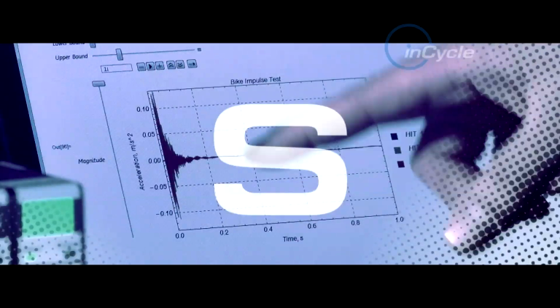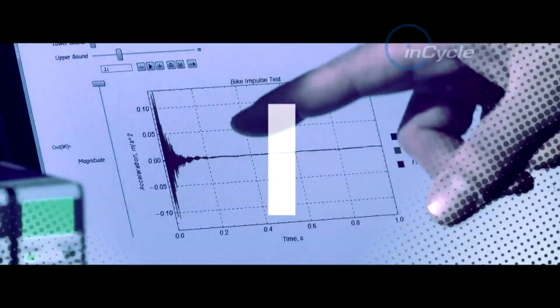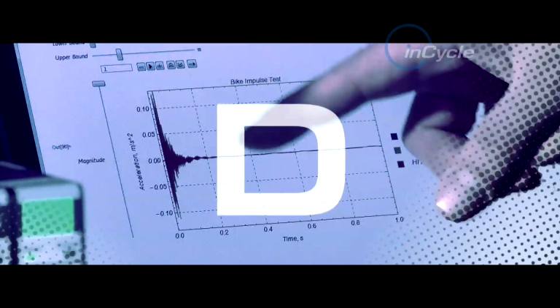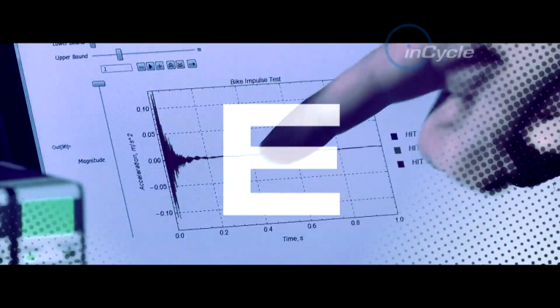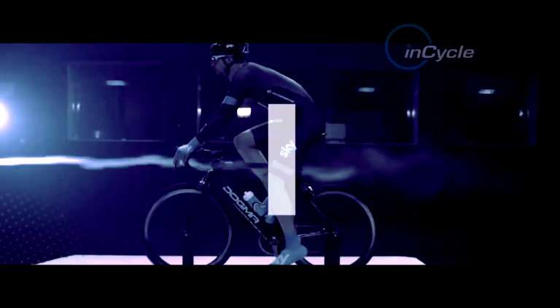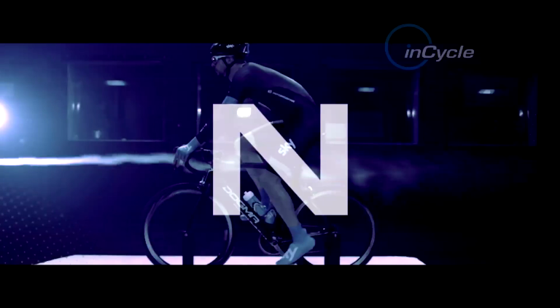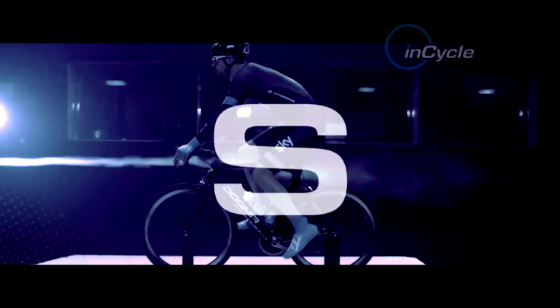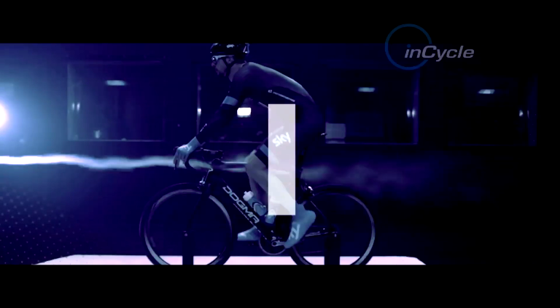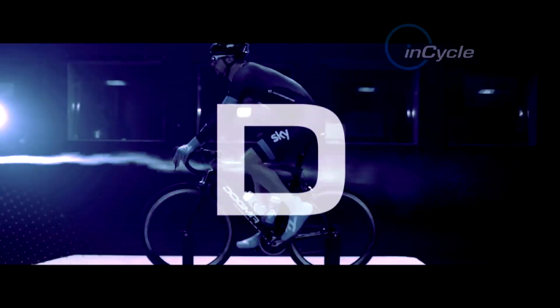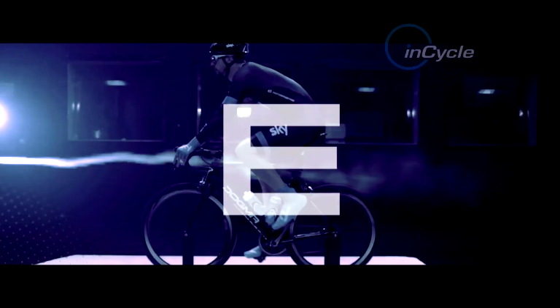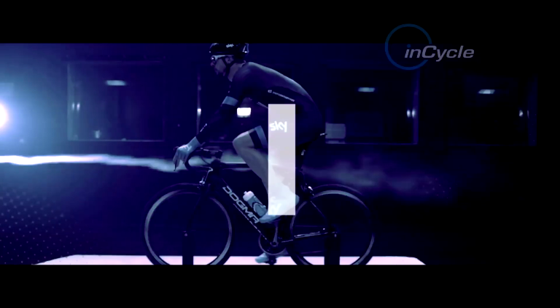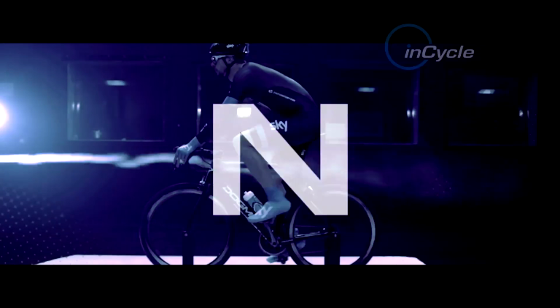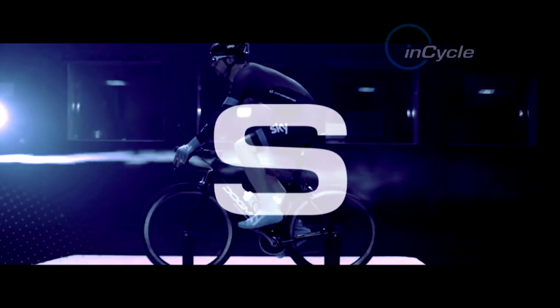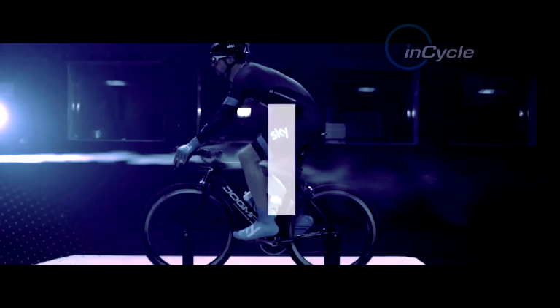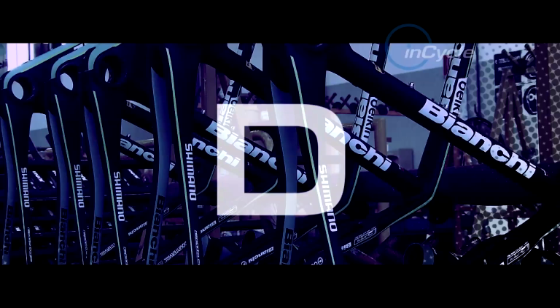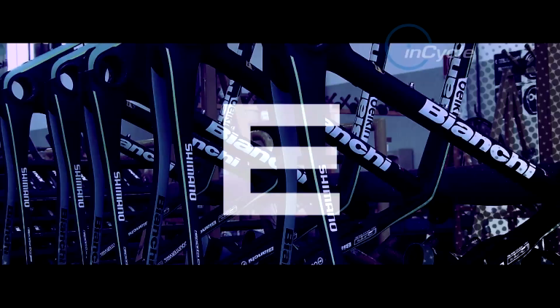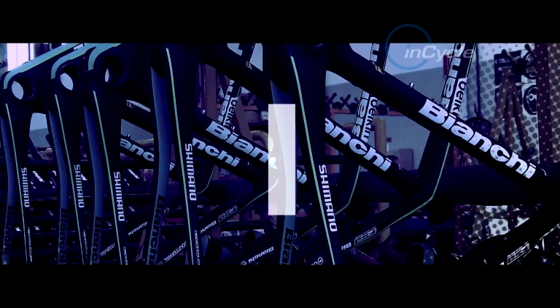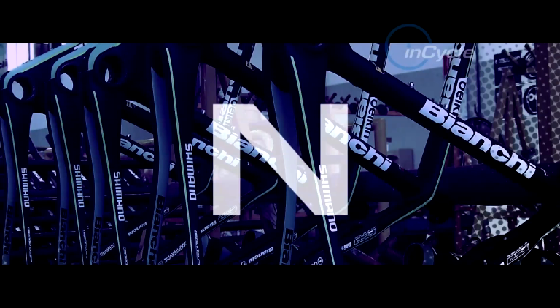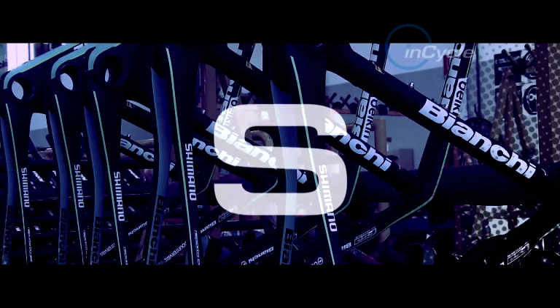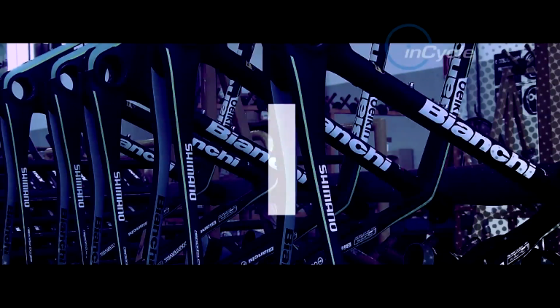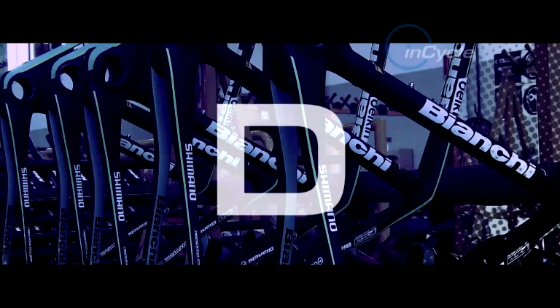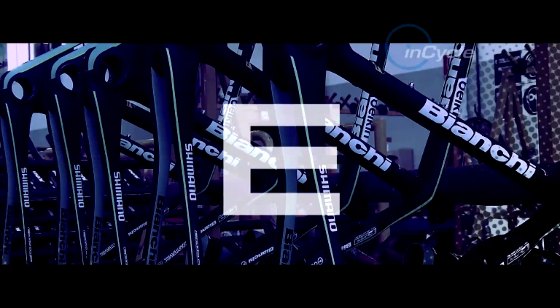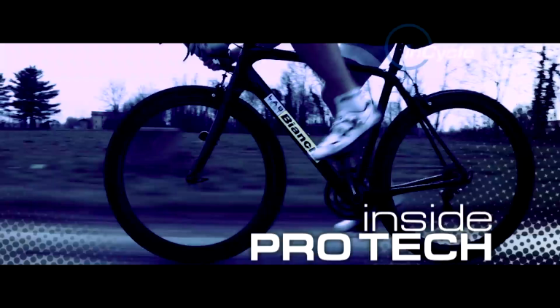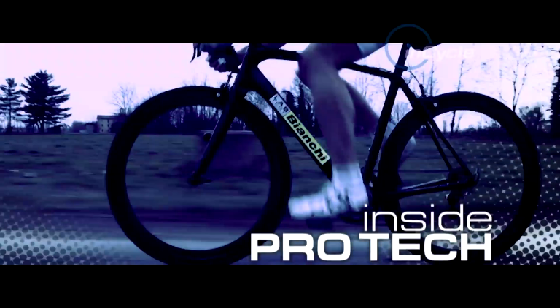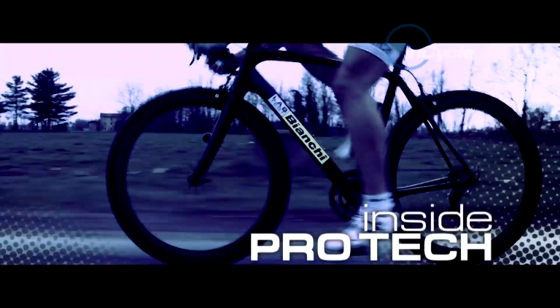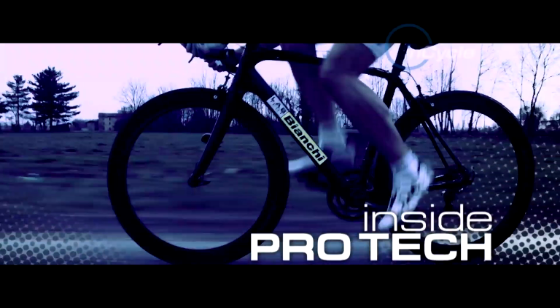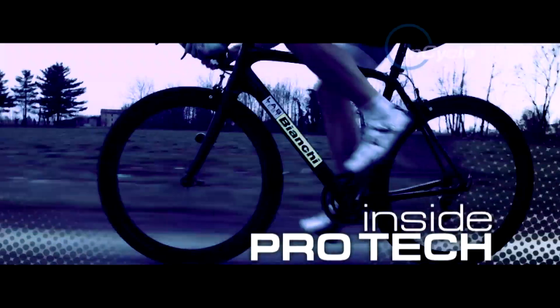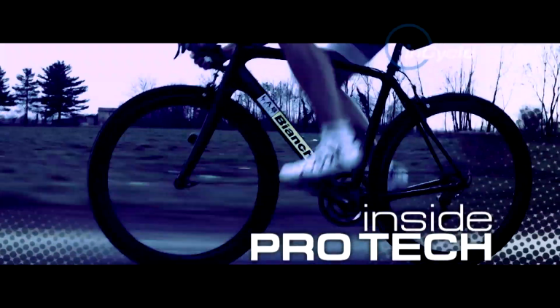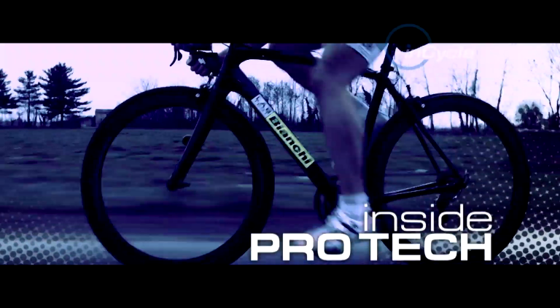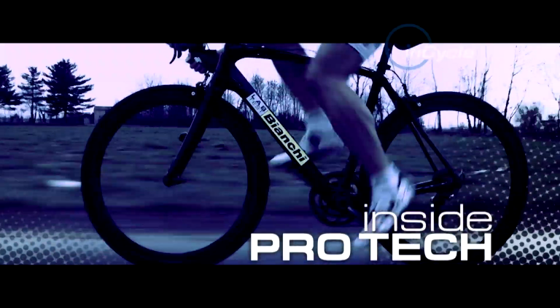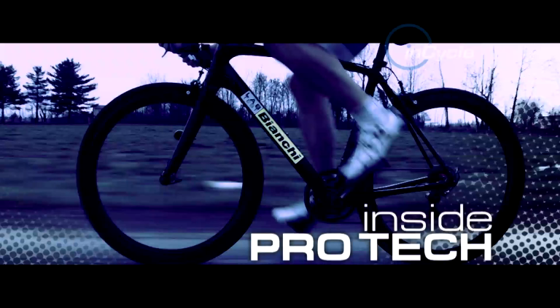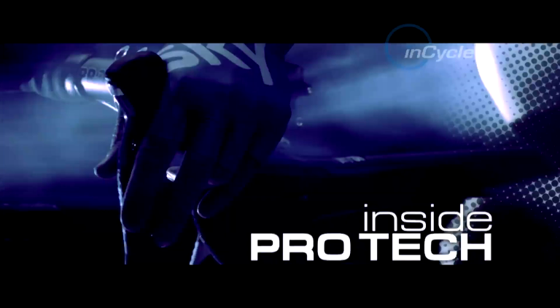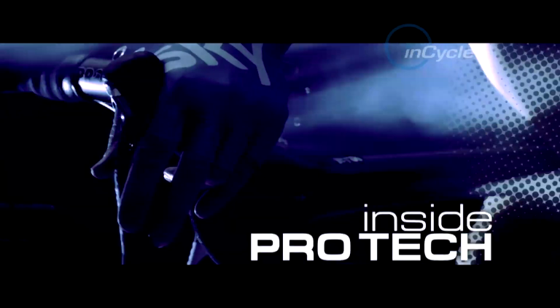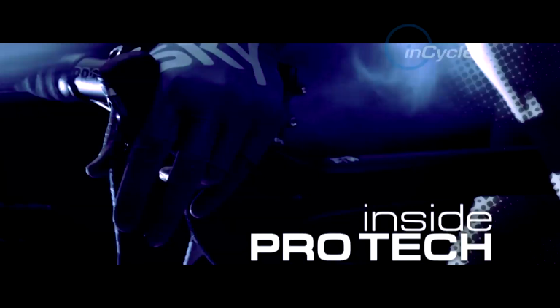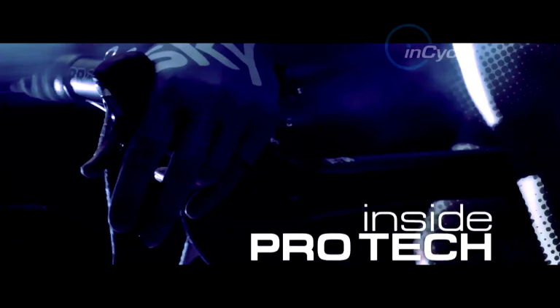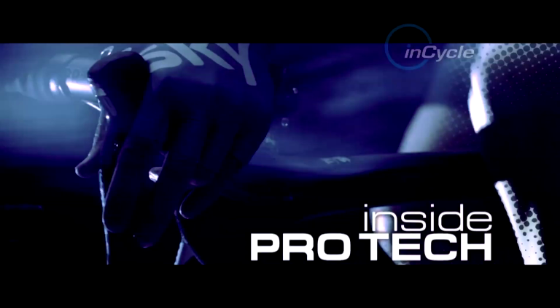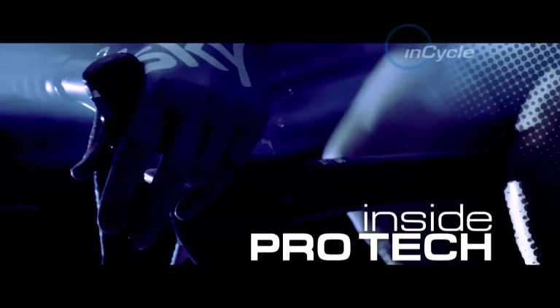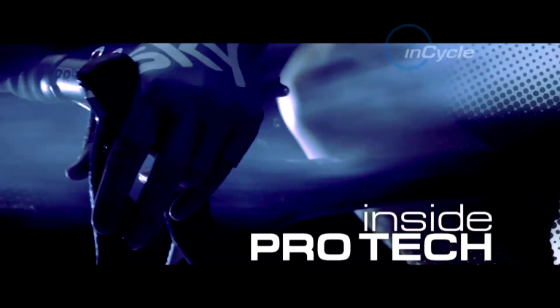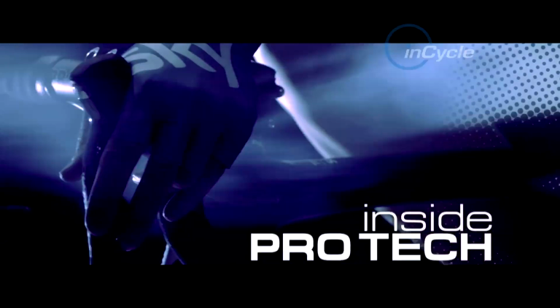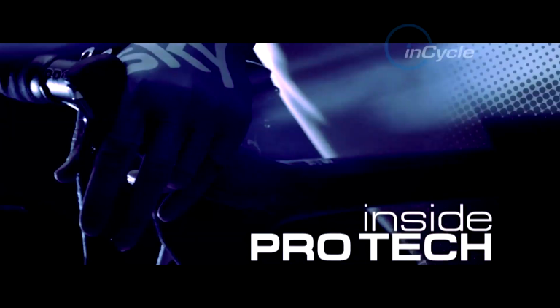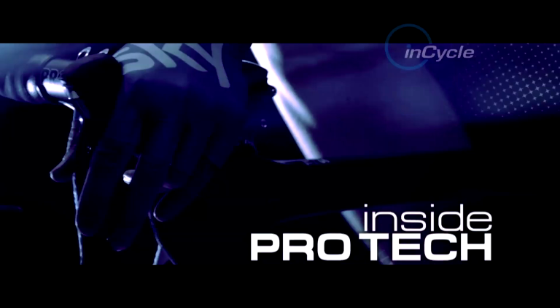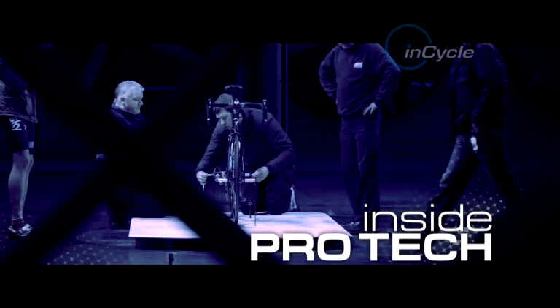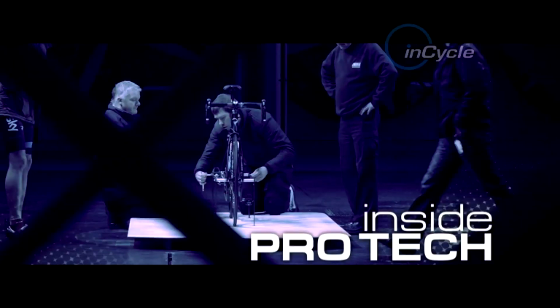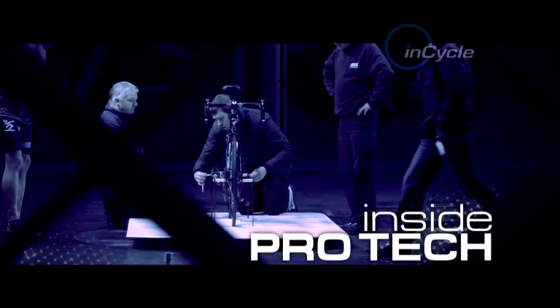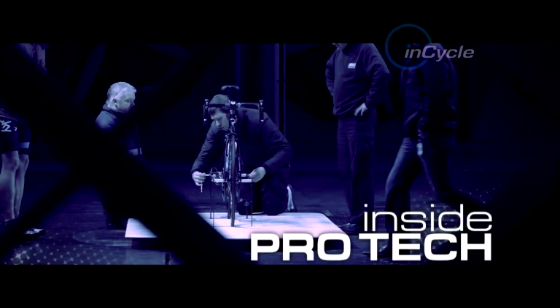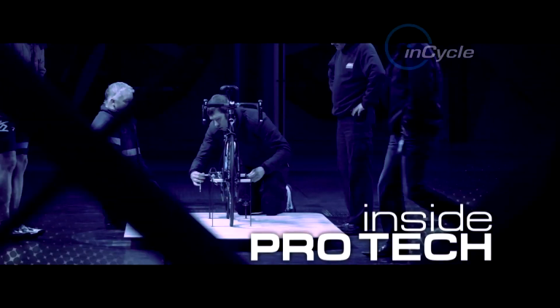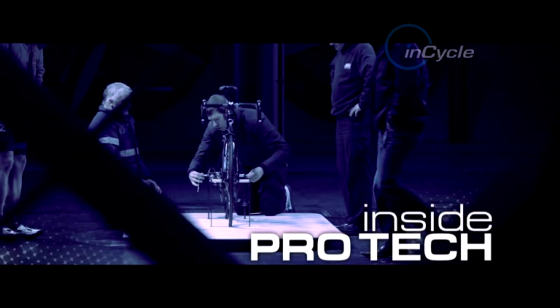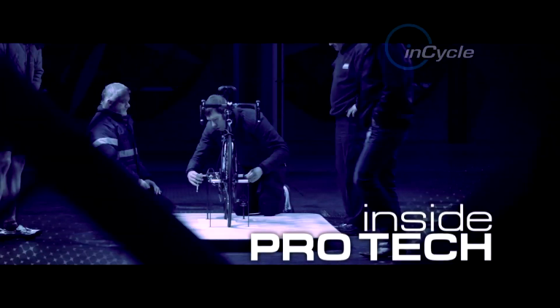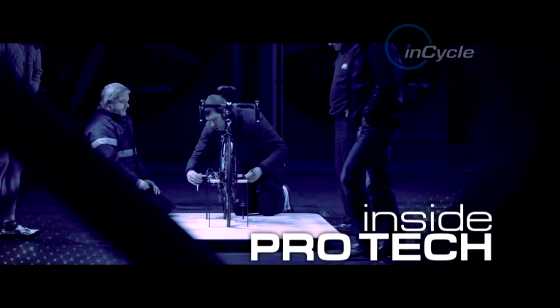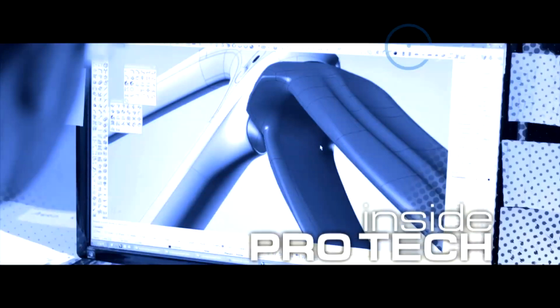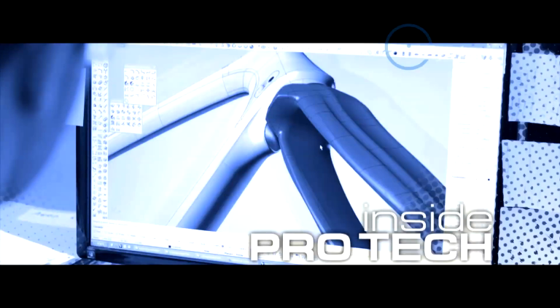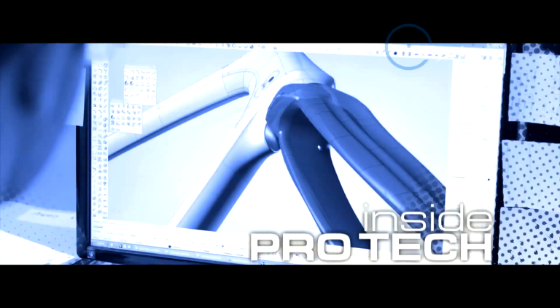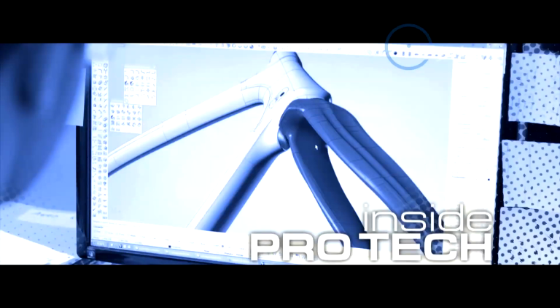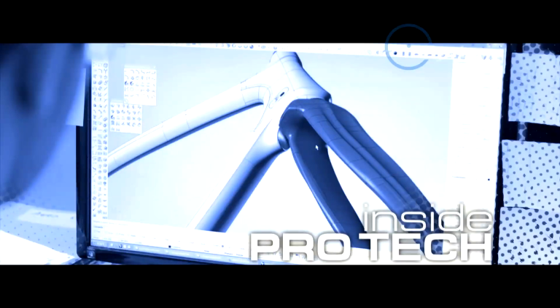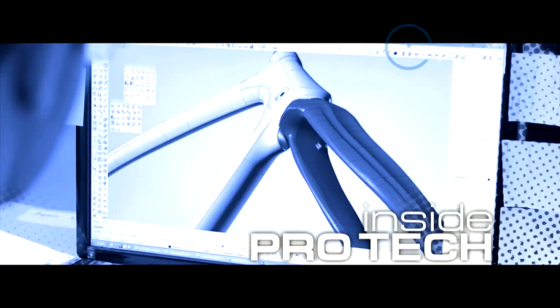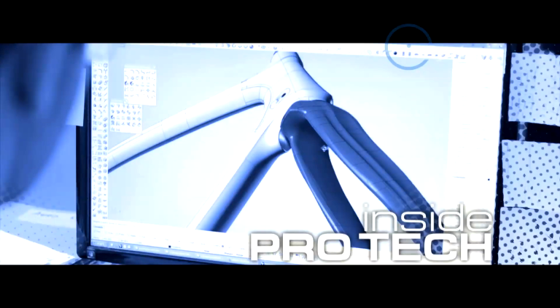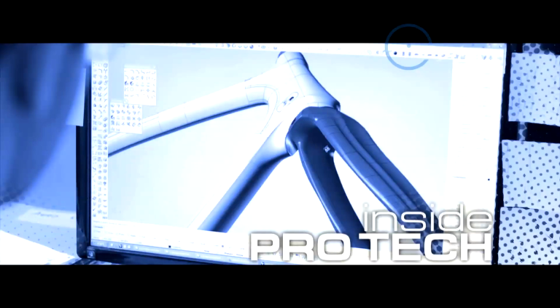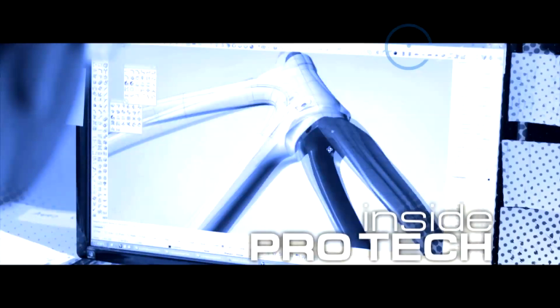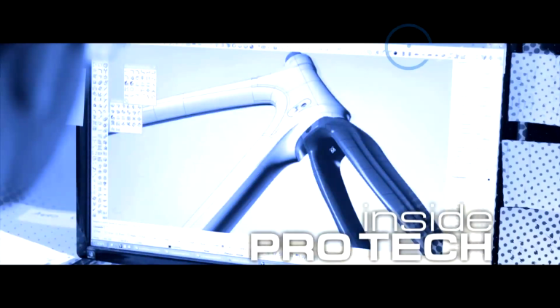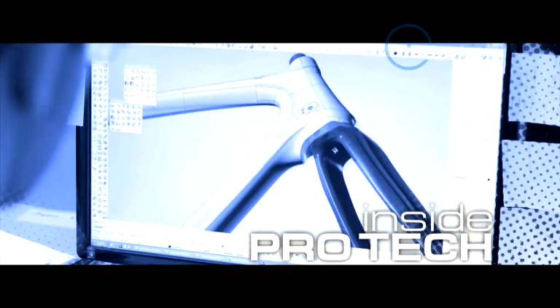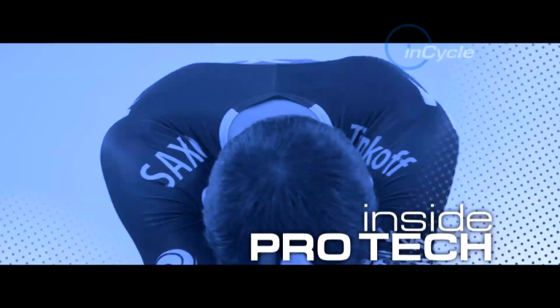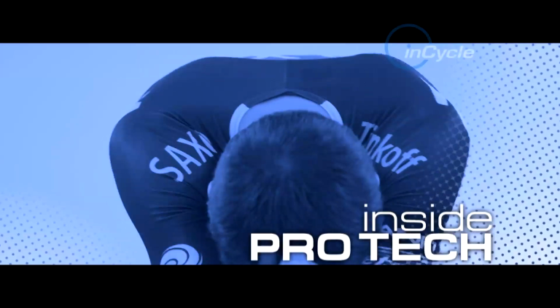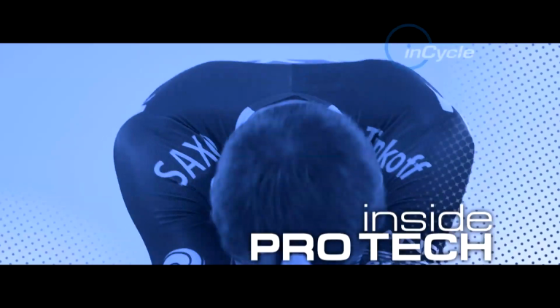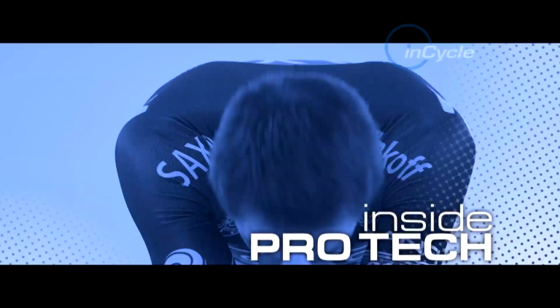Continuing our look into technology and professional cycling, from the aero to the carbon, we turn our focus to the new Specialized Tarmac.